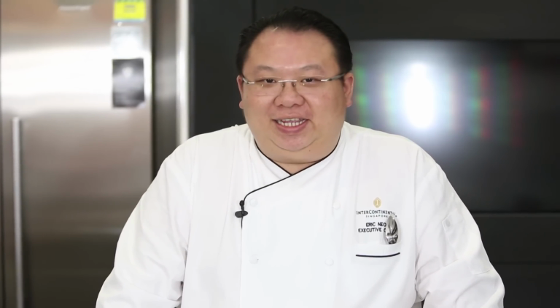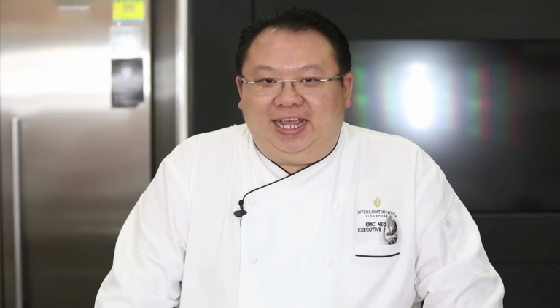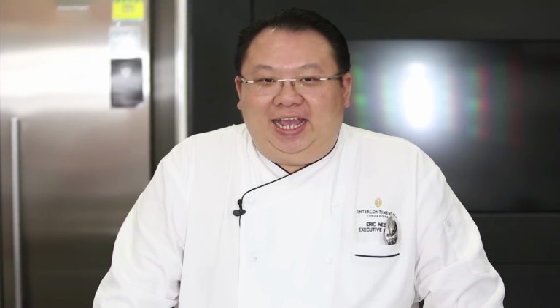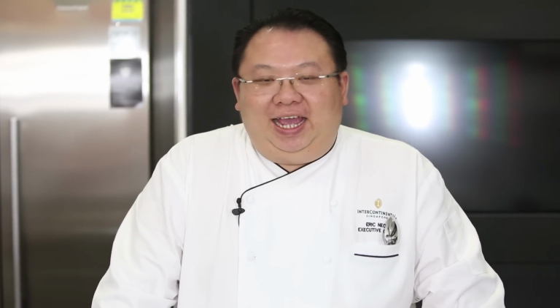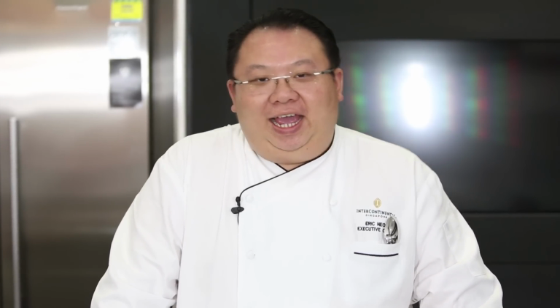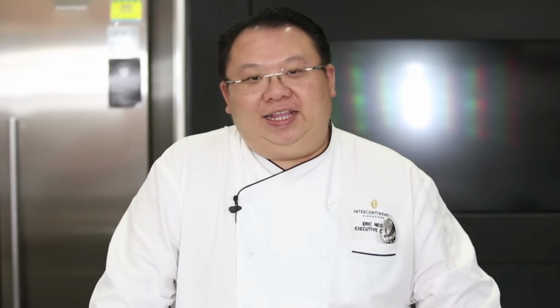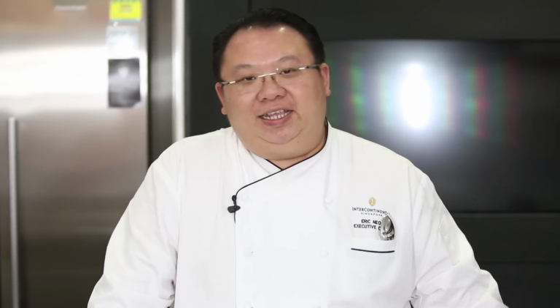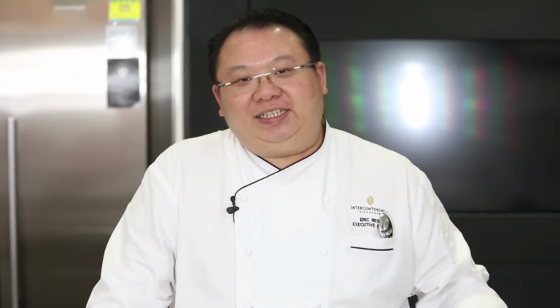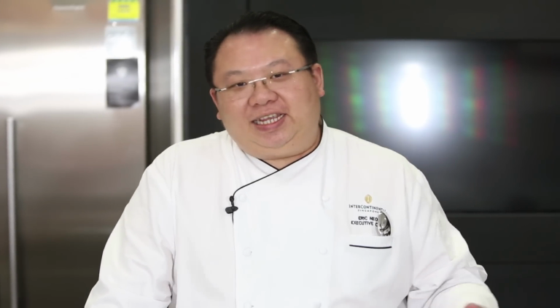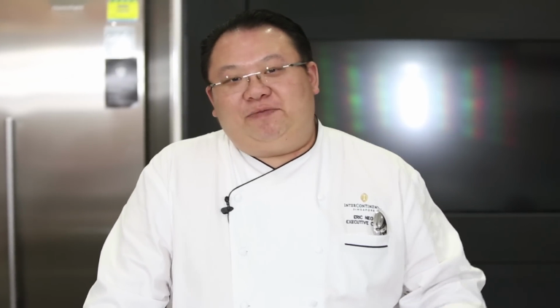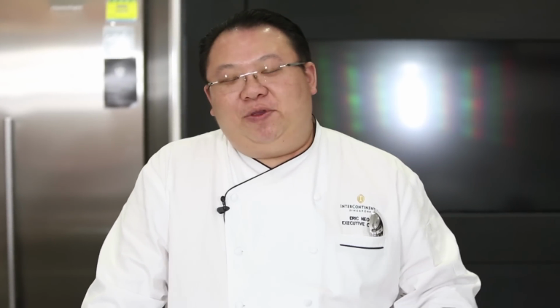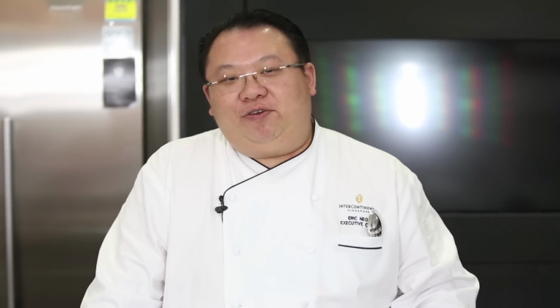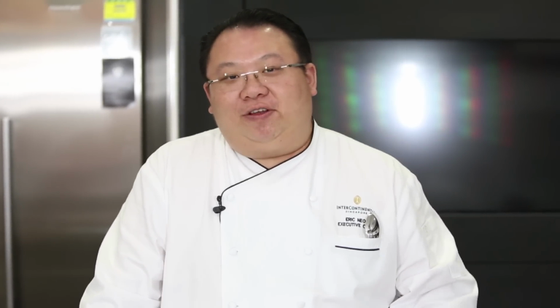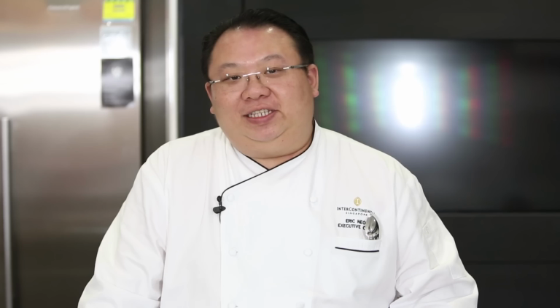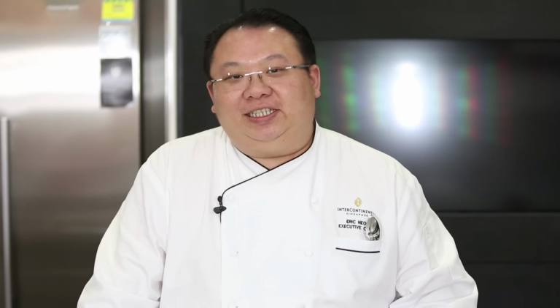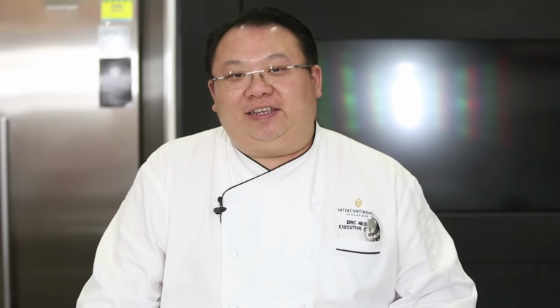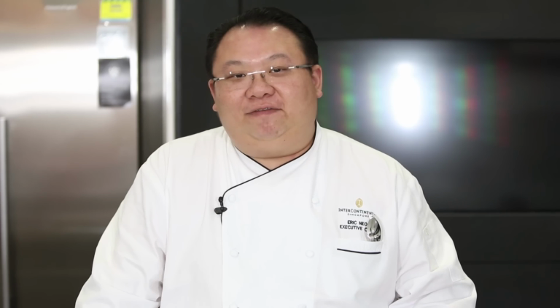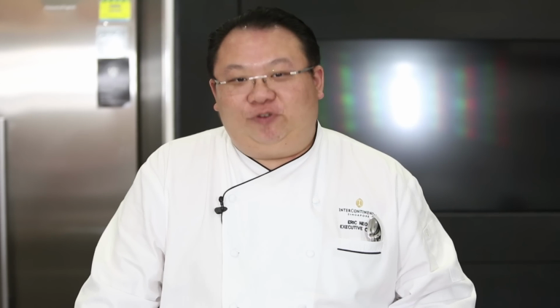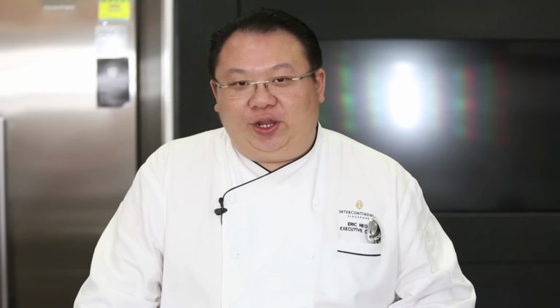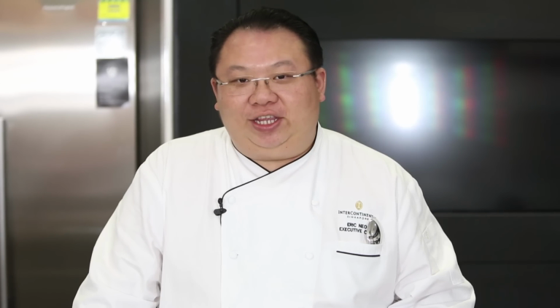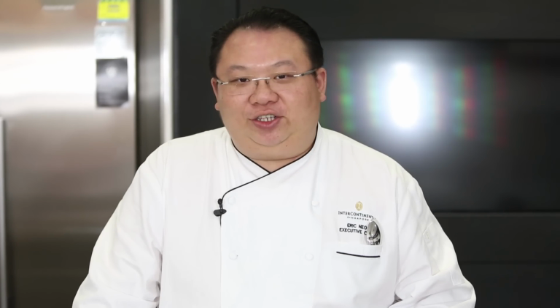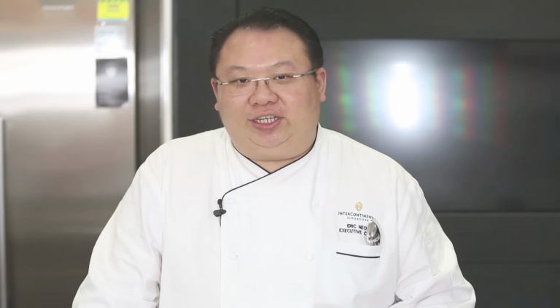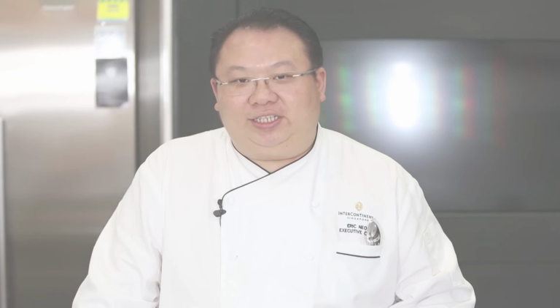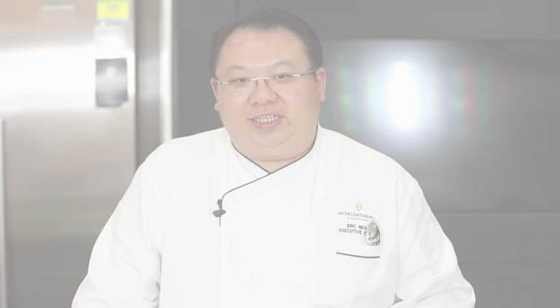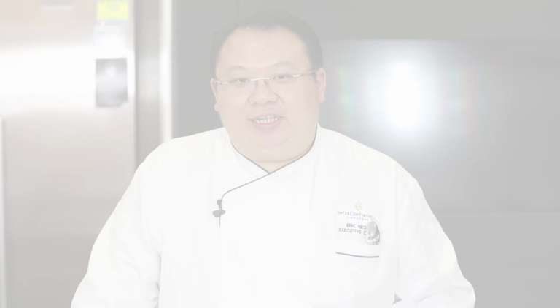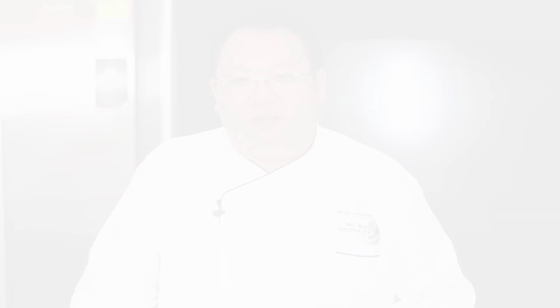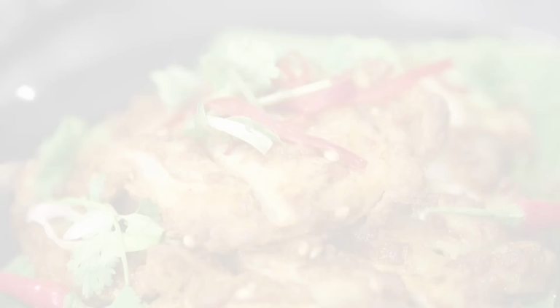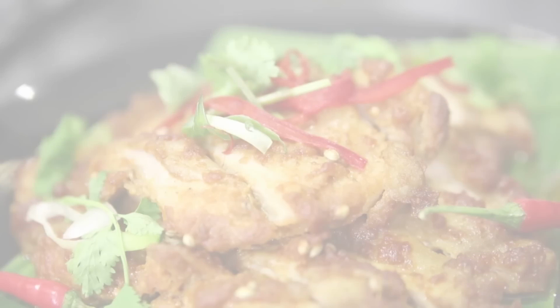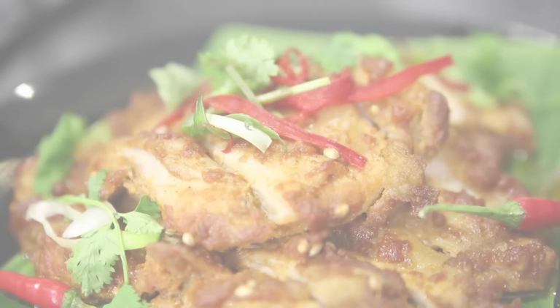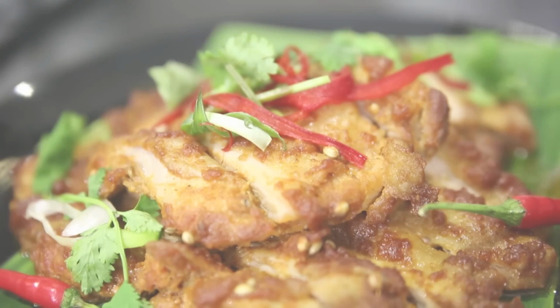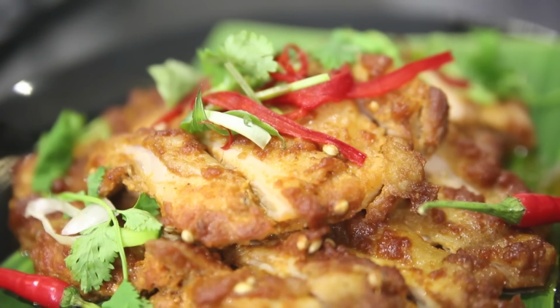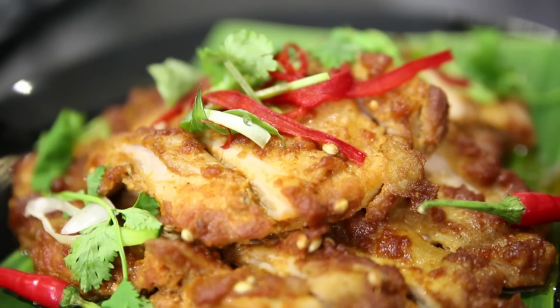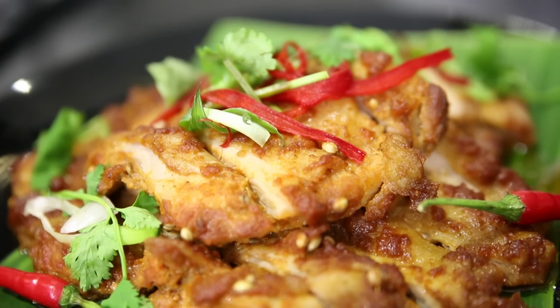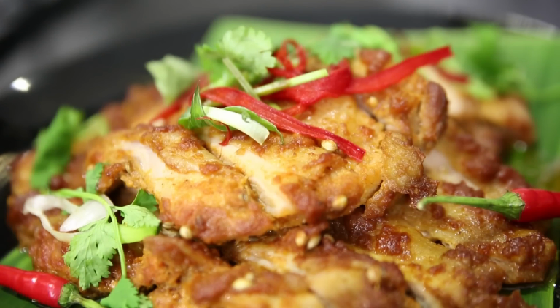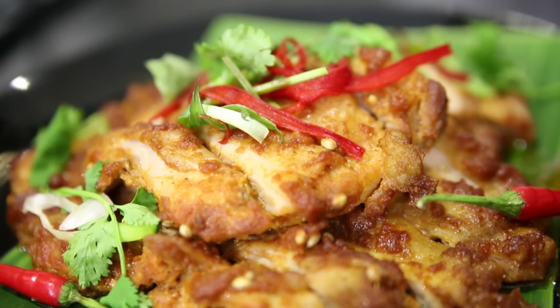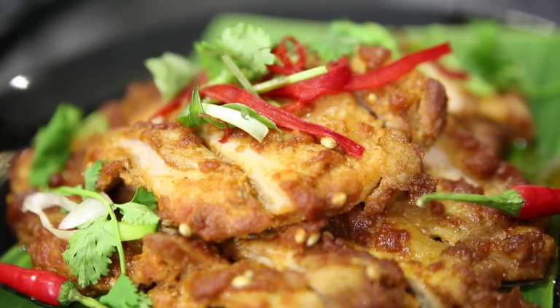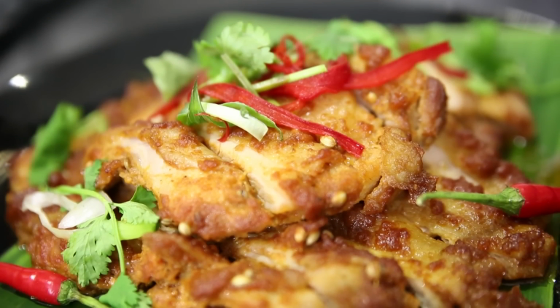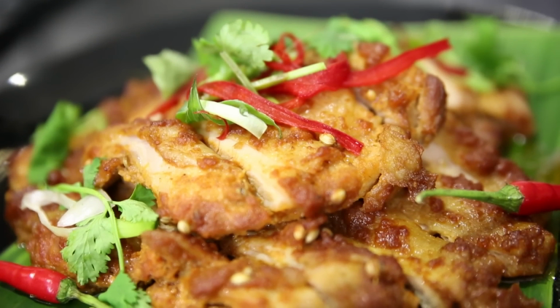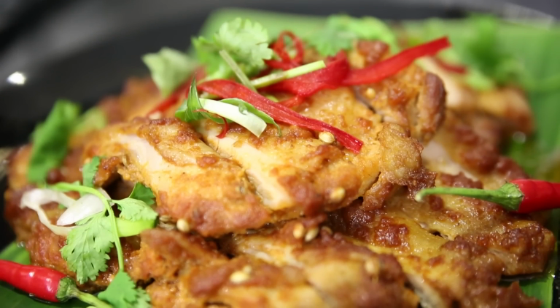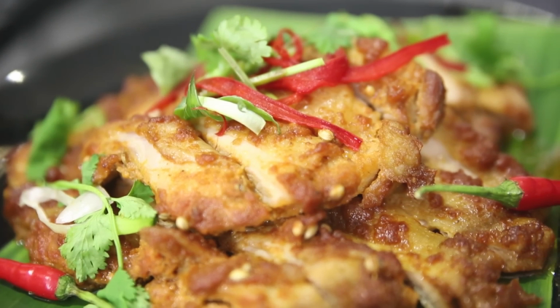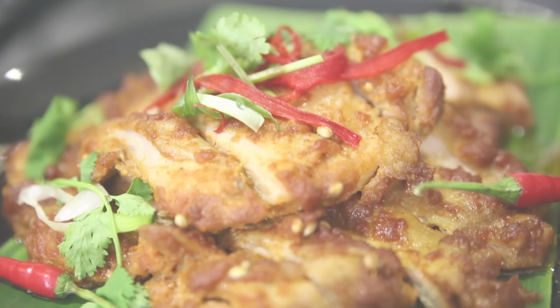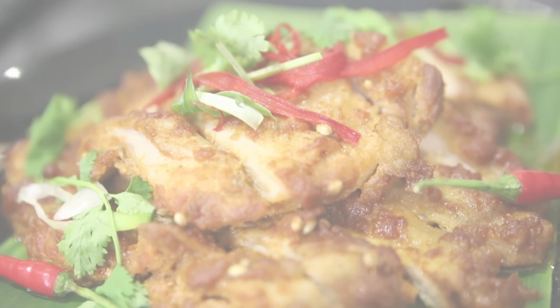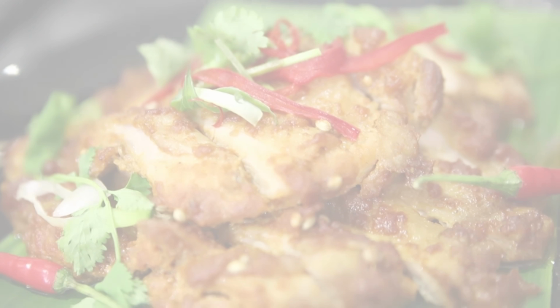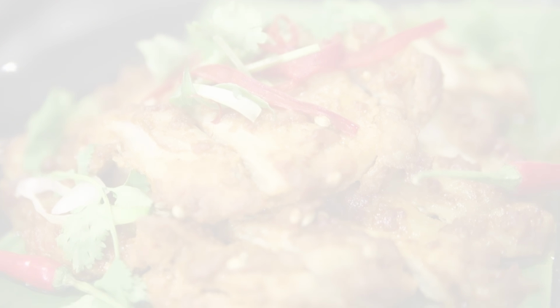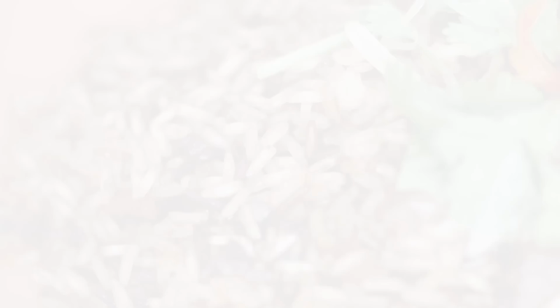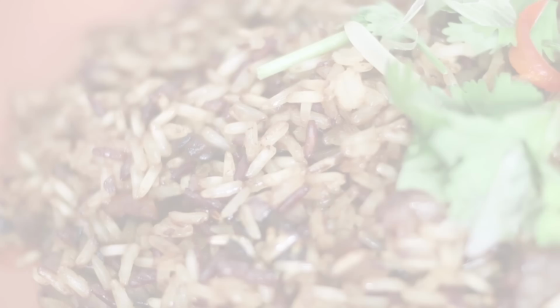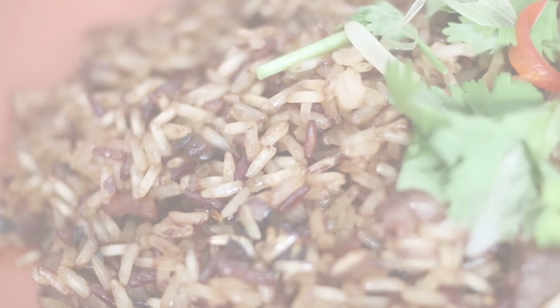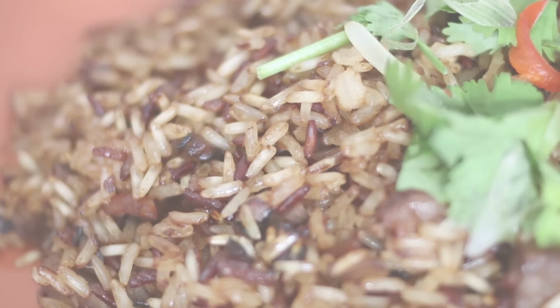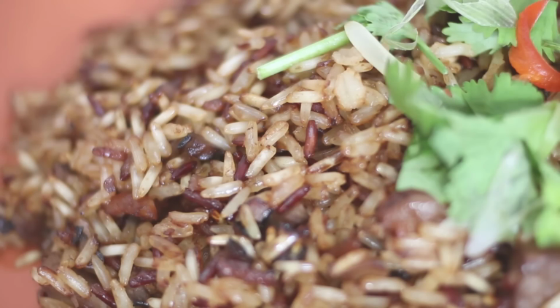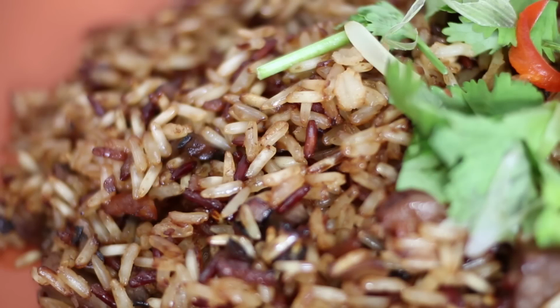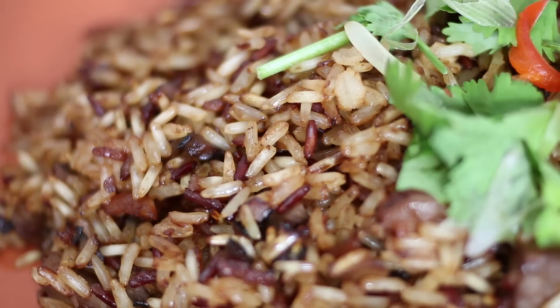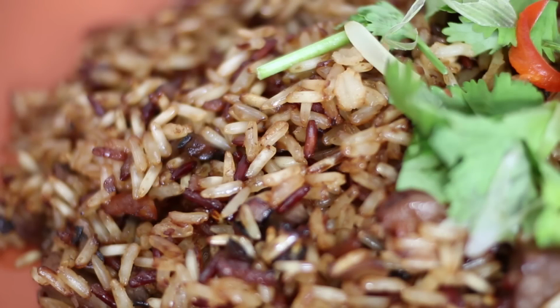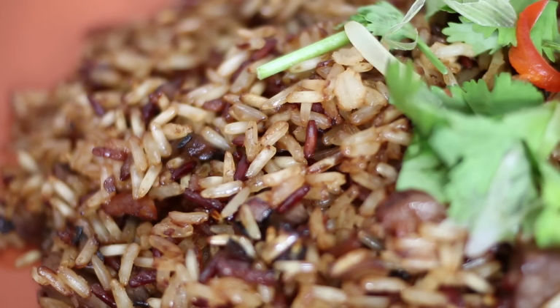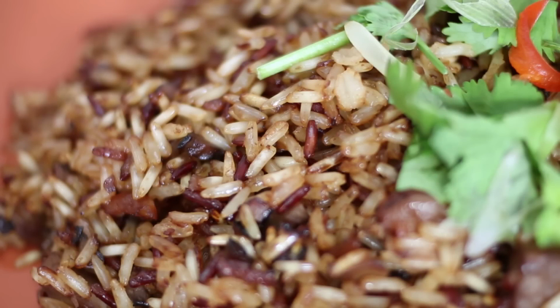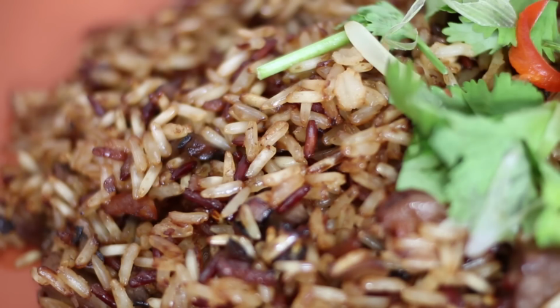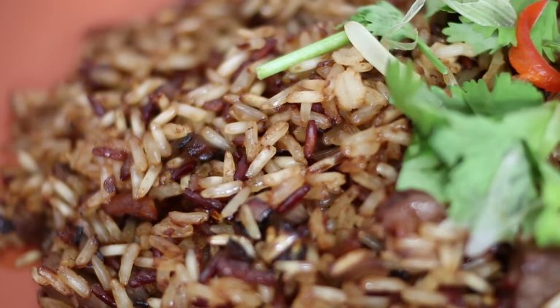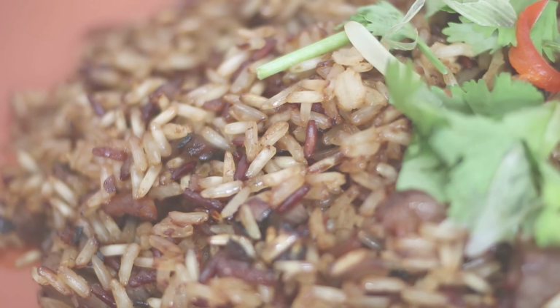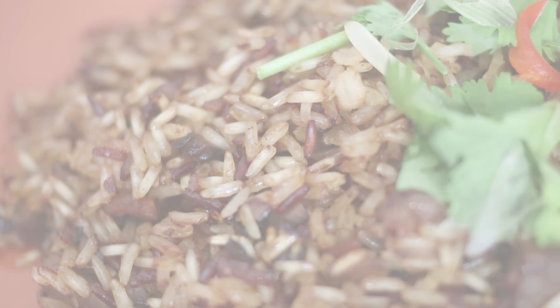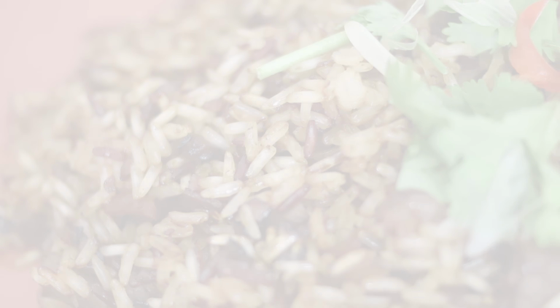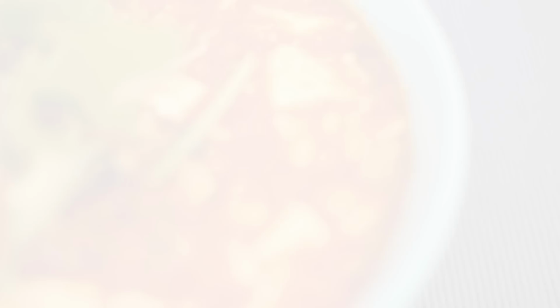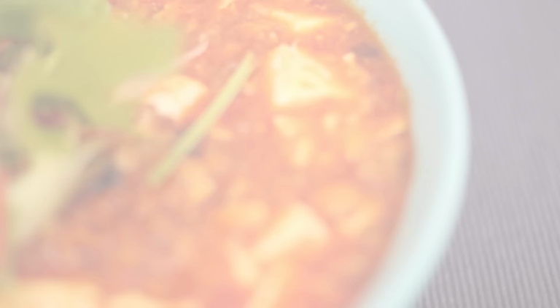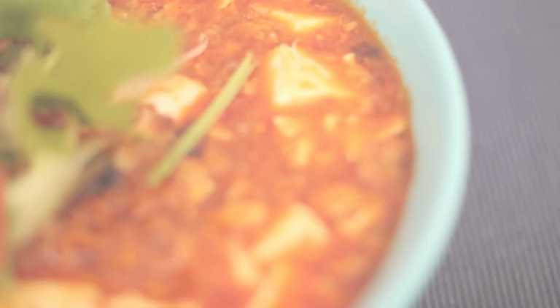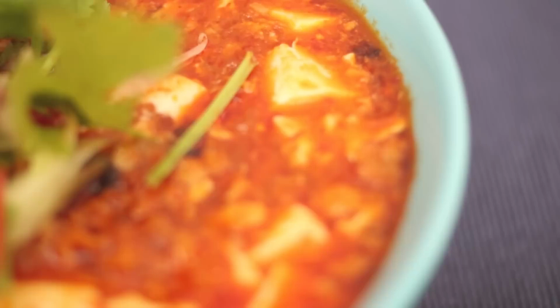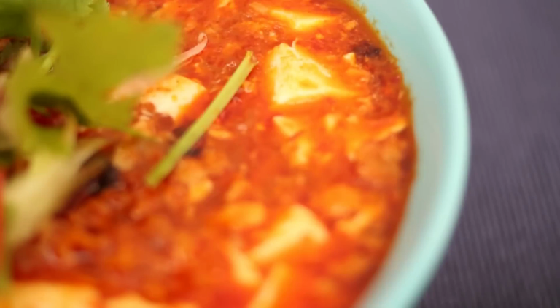This set meal consists of 3 dishes, which are ayam panggang, fragrant yam rice, and mapo tofu.